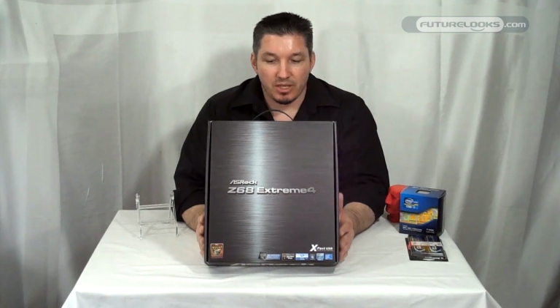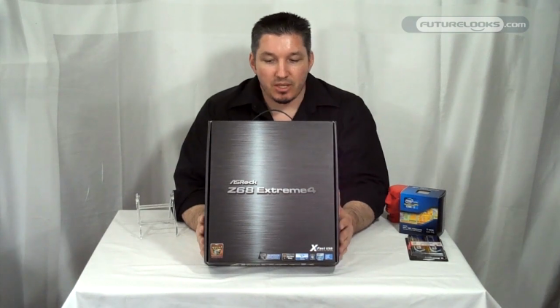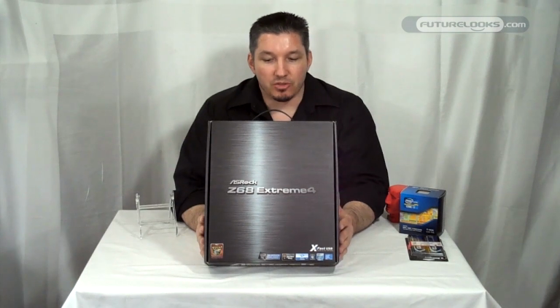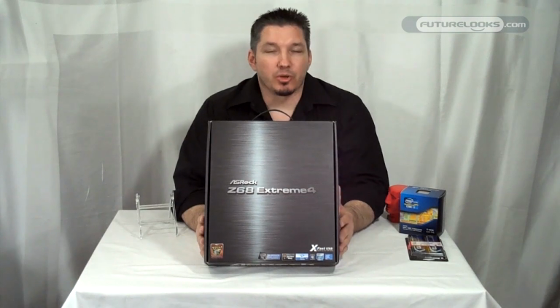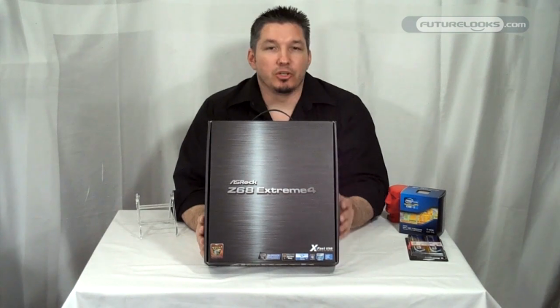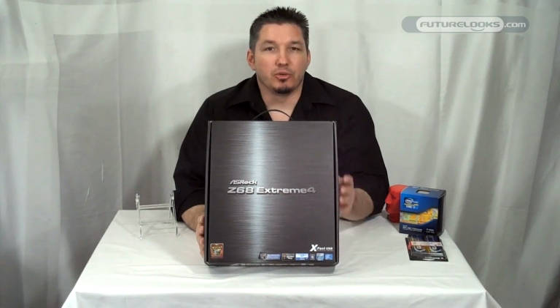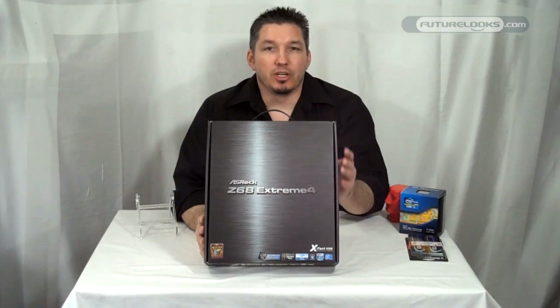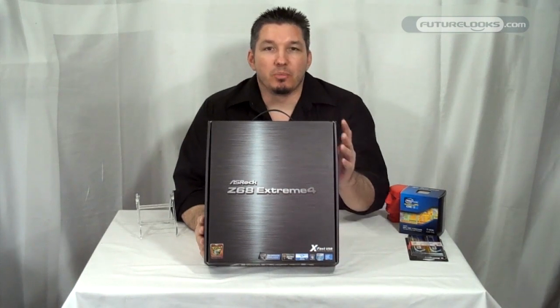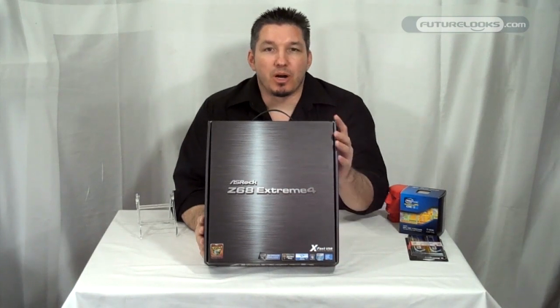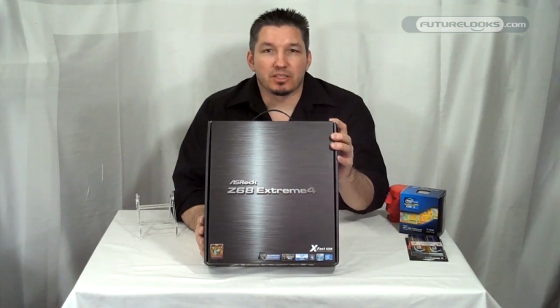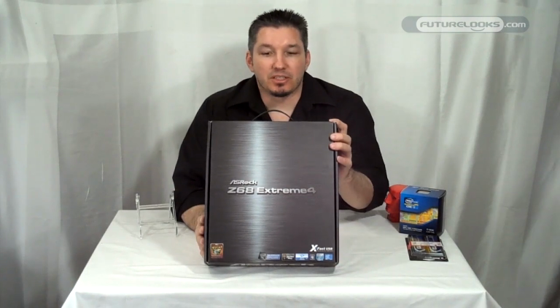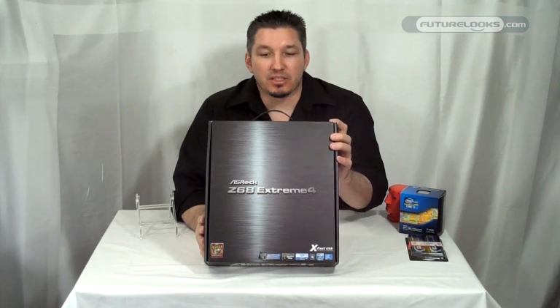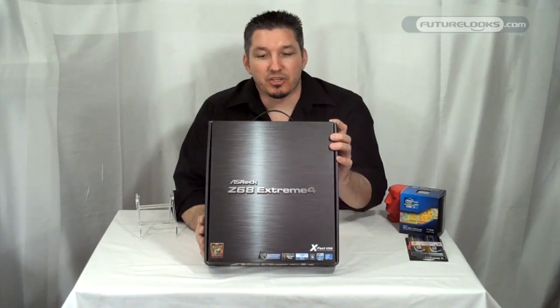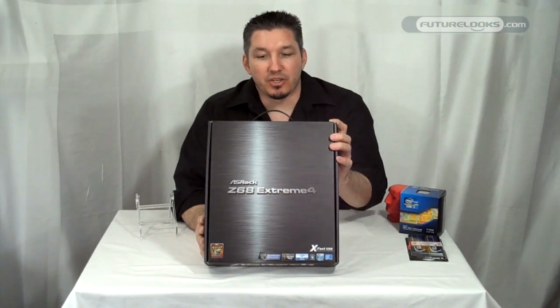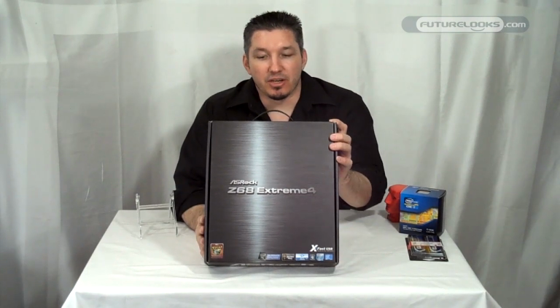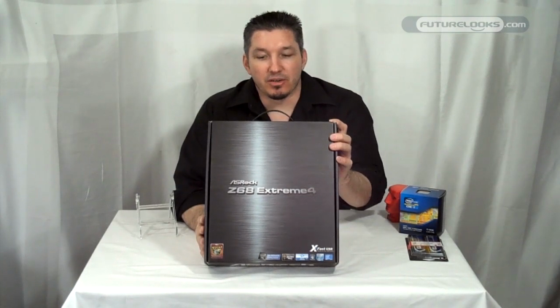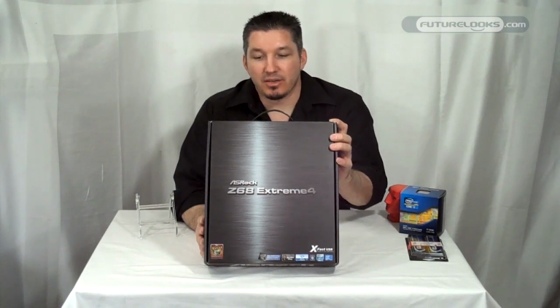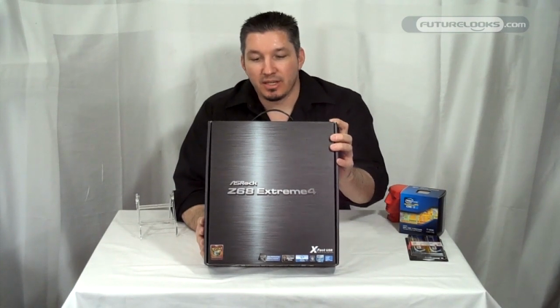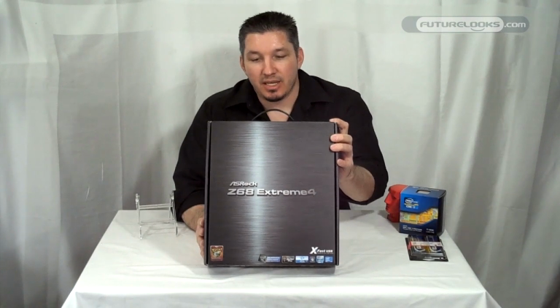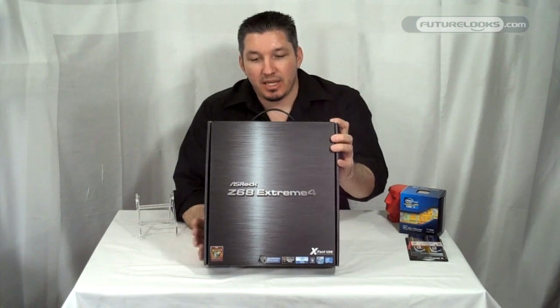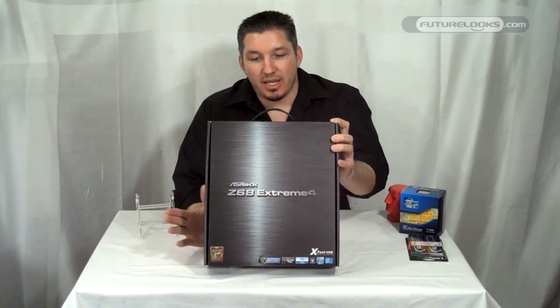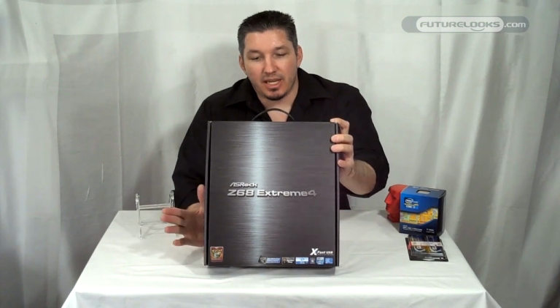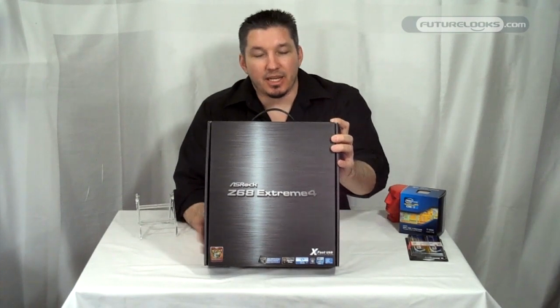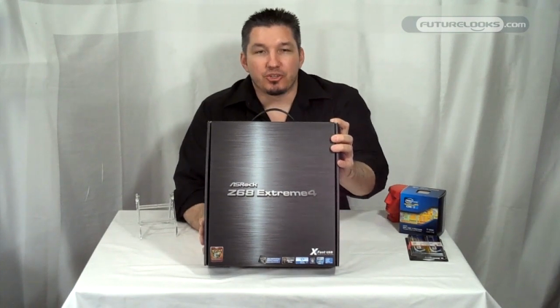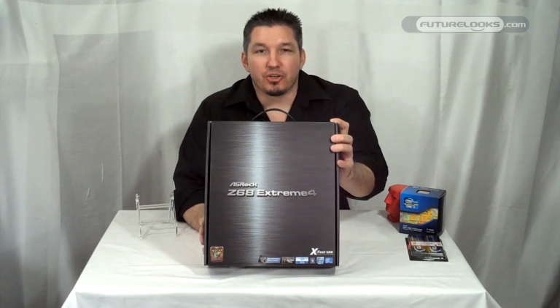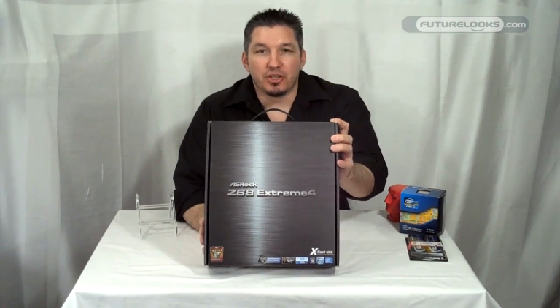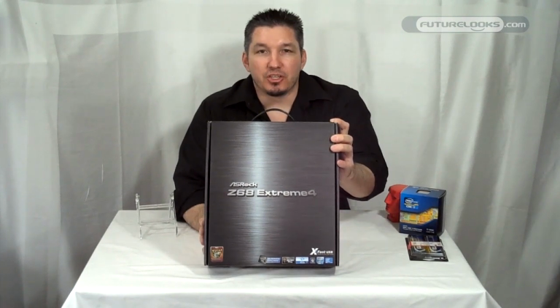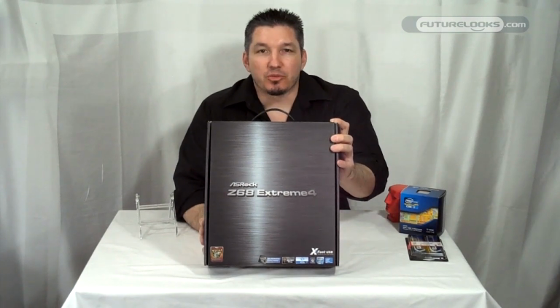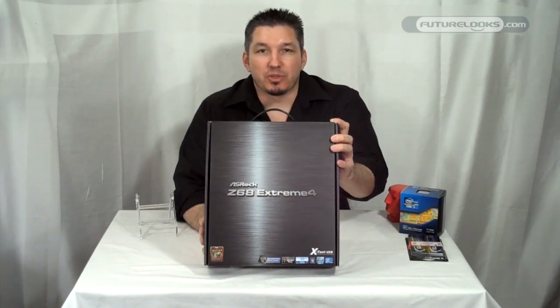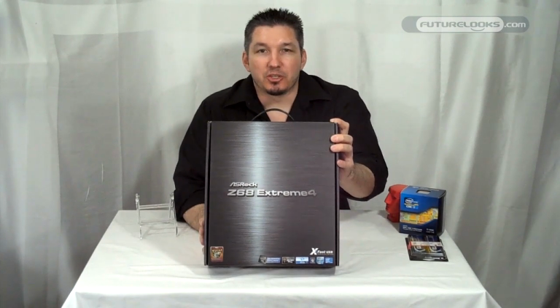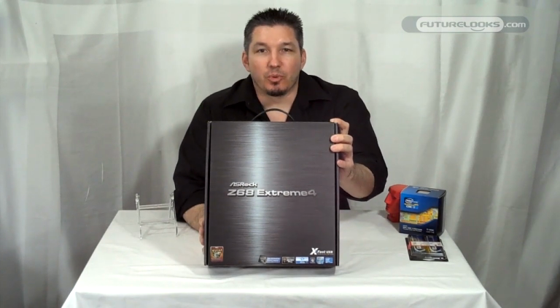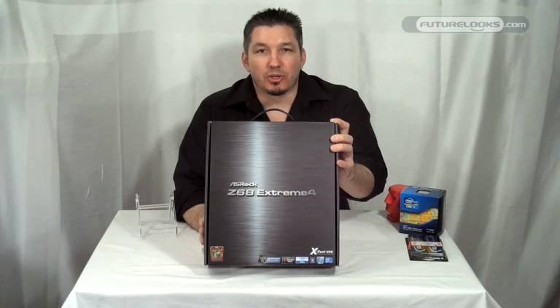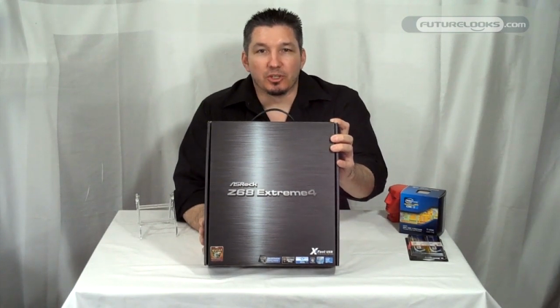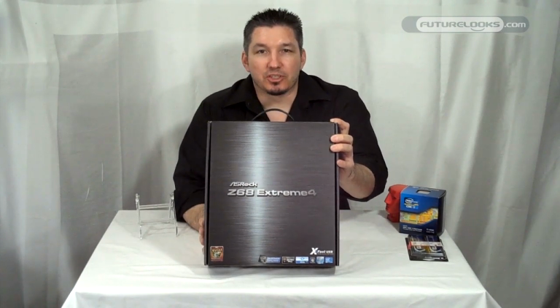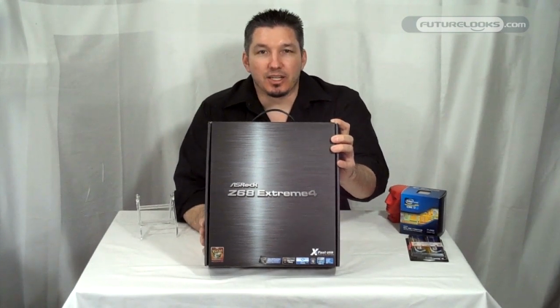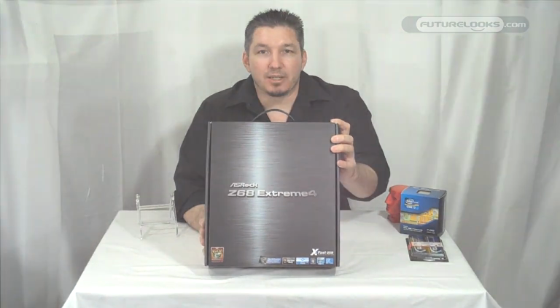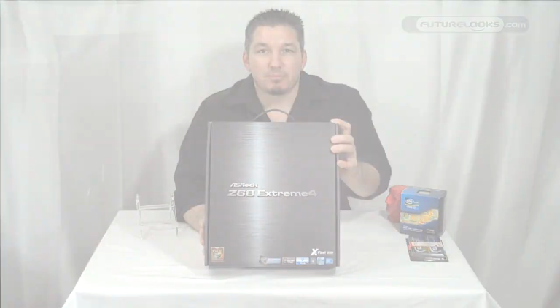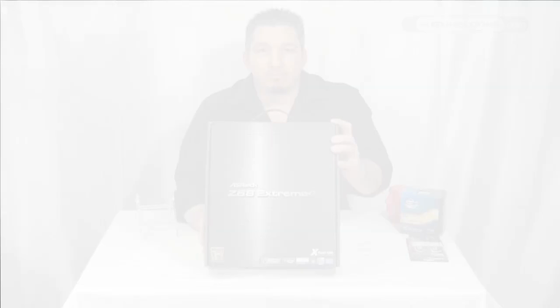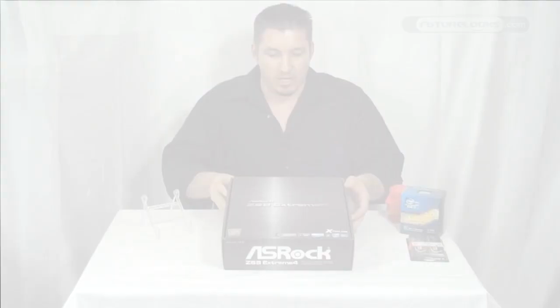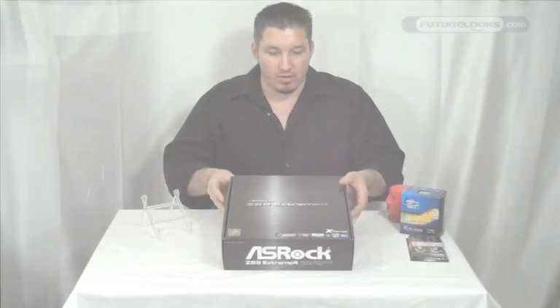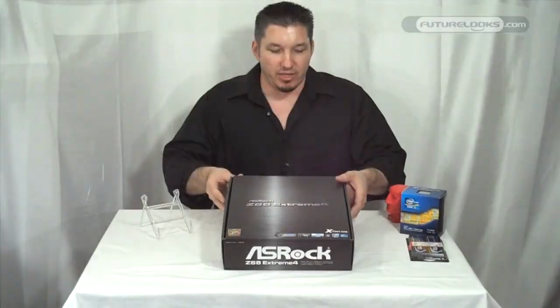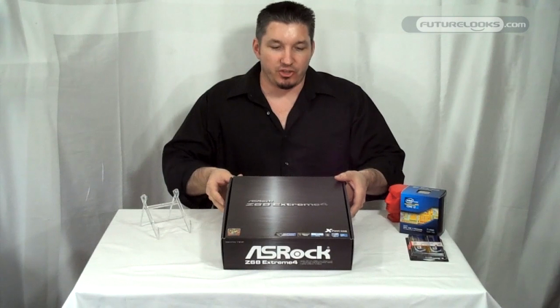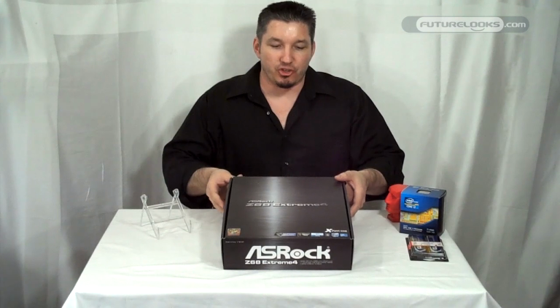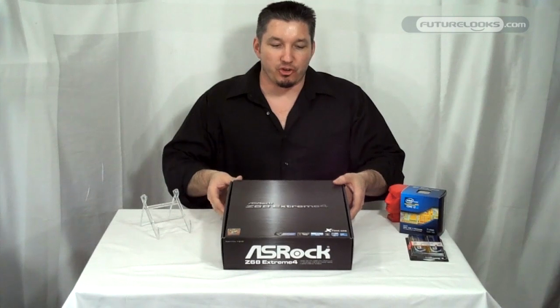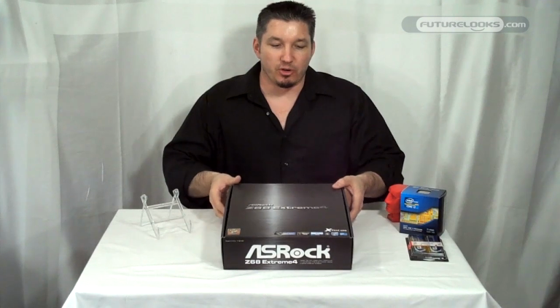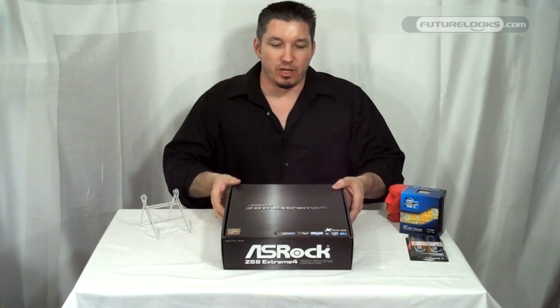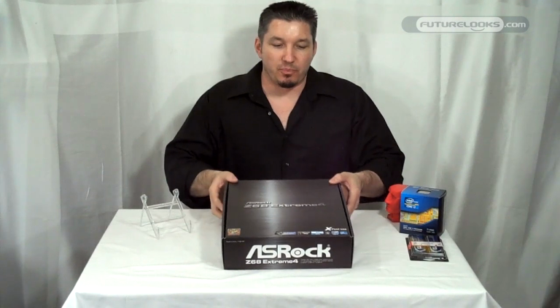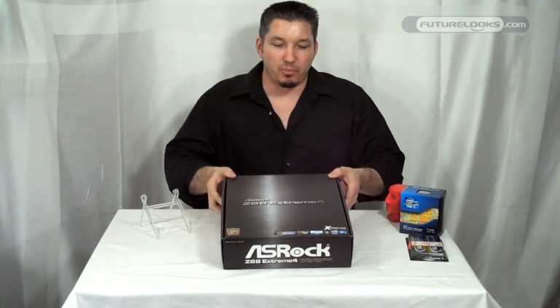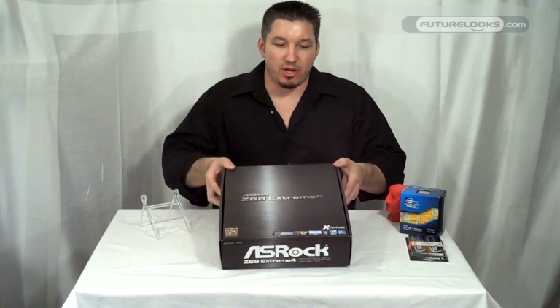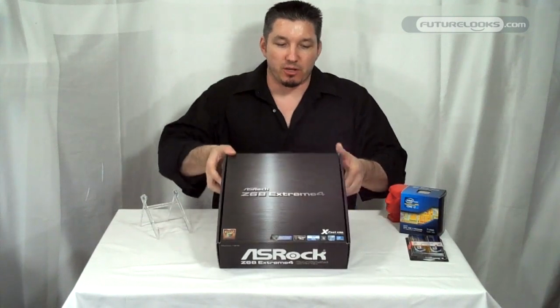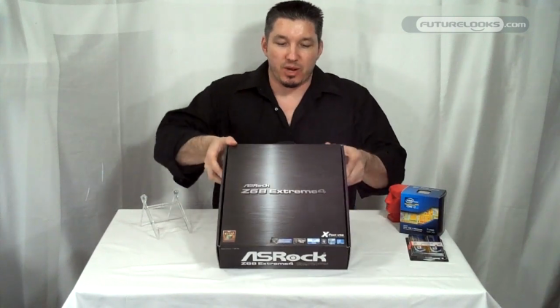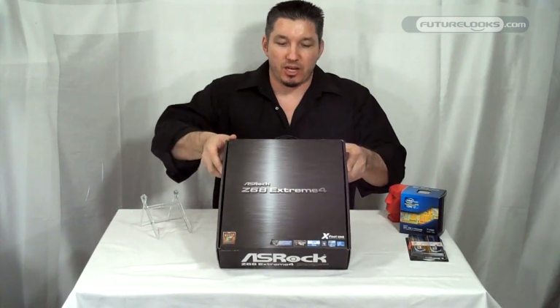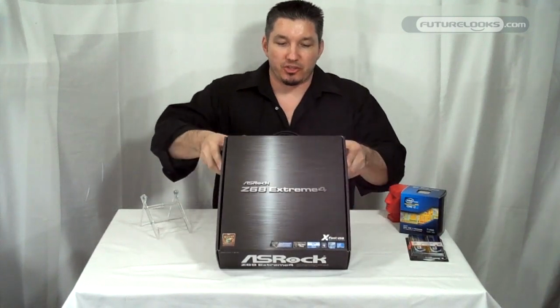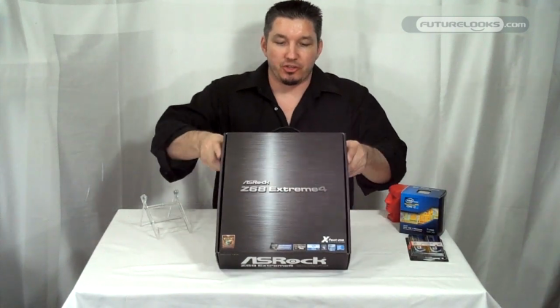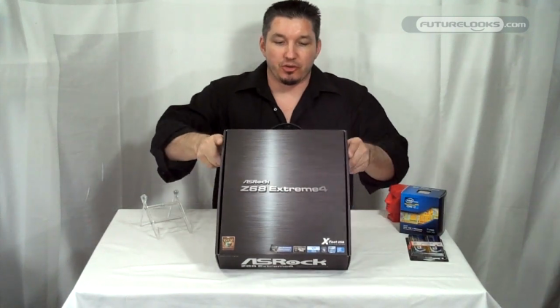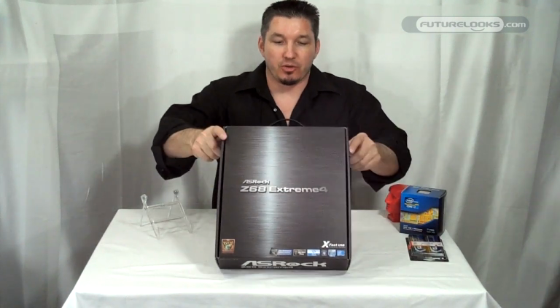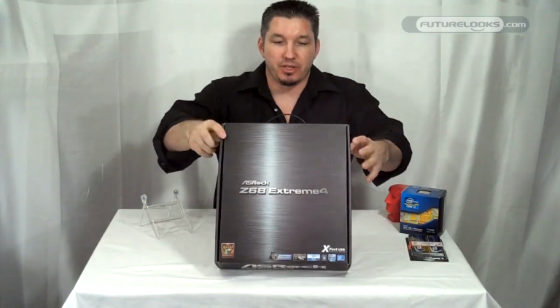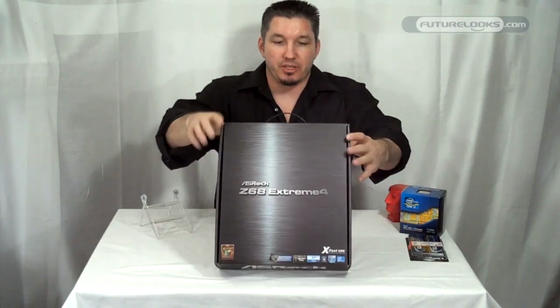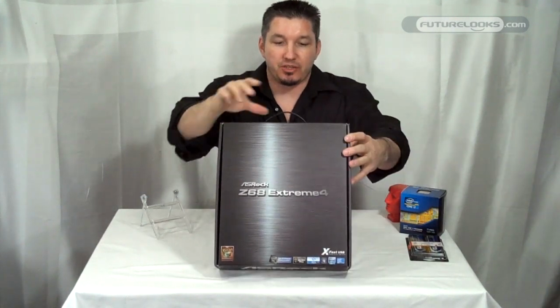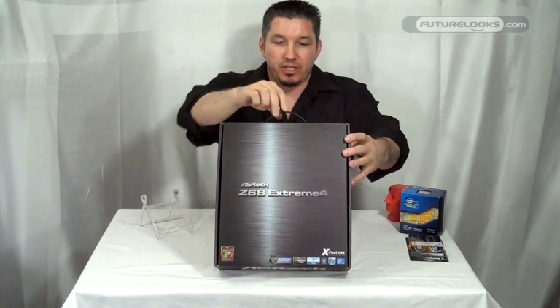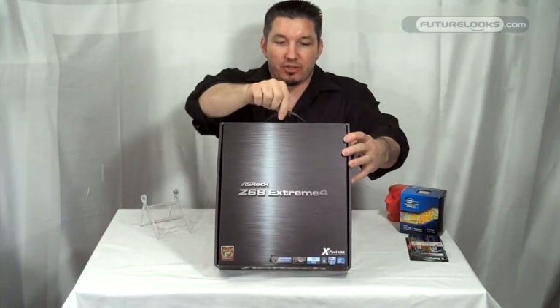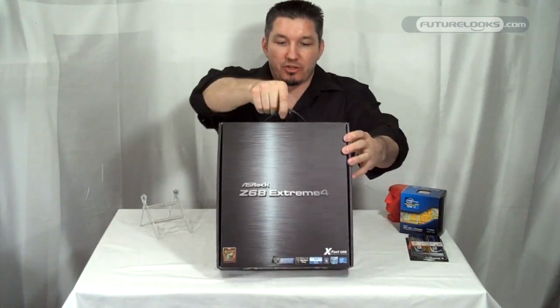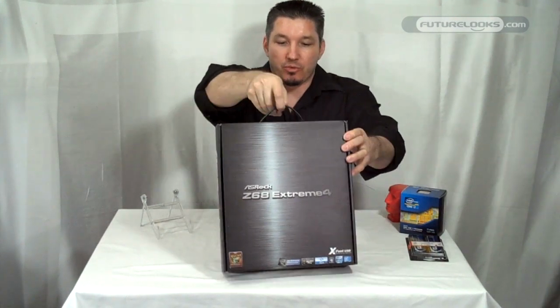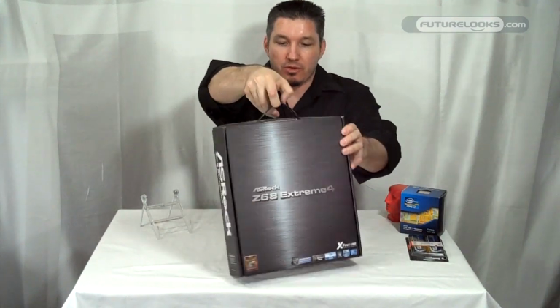So we're going to do an unboxing session here and show you just what this board looks like. Alright, this is the product box you're going to see in the store.